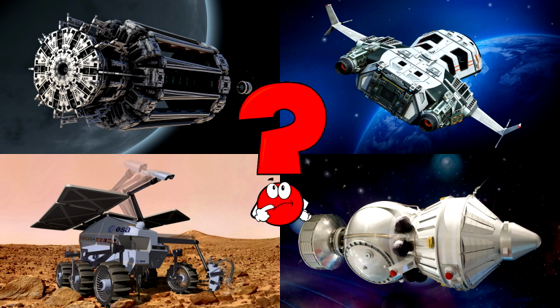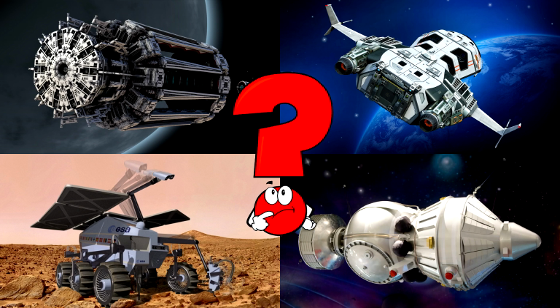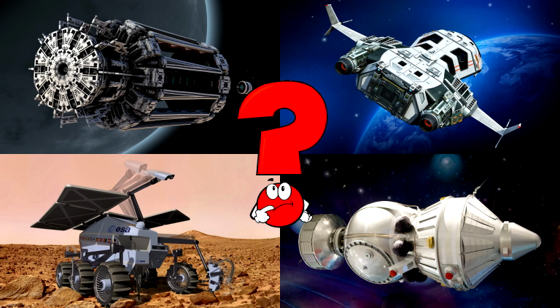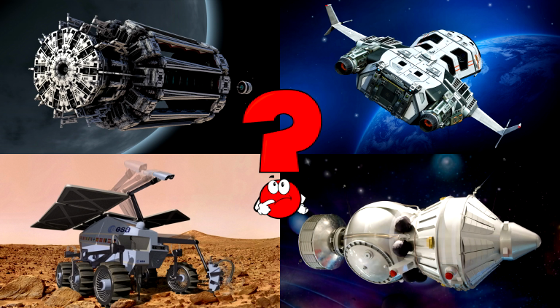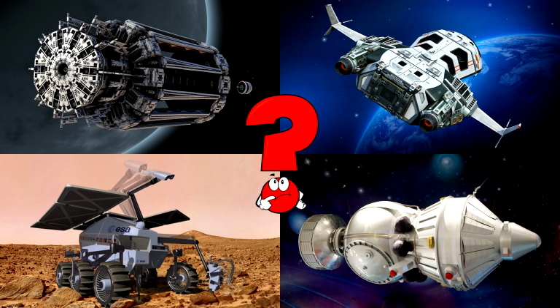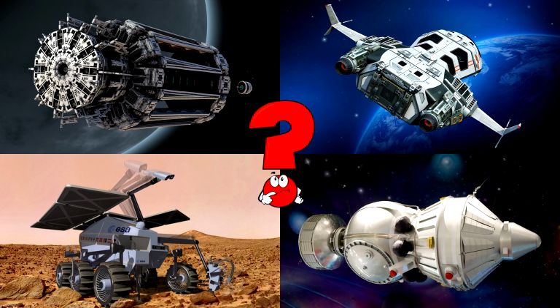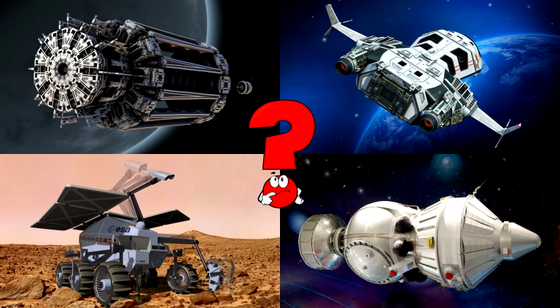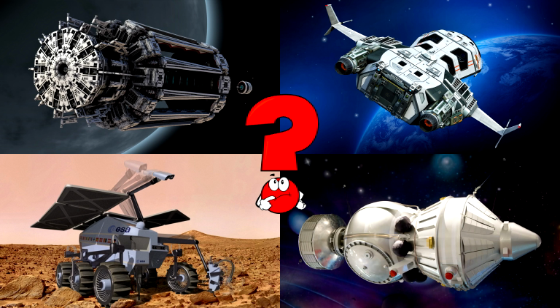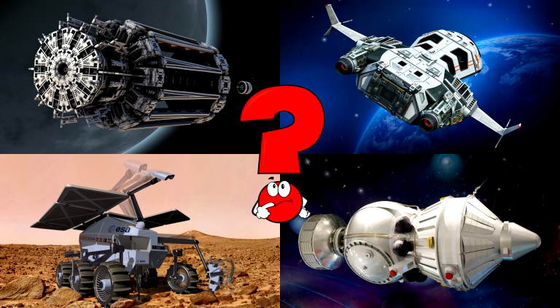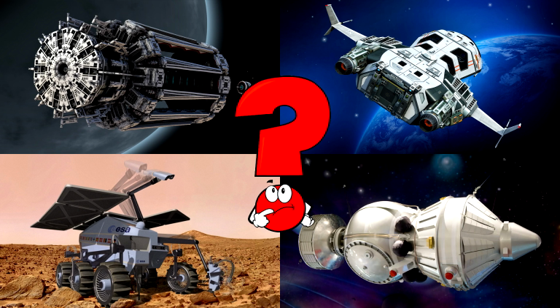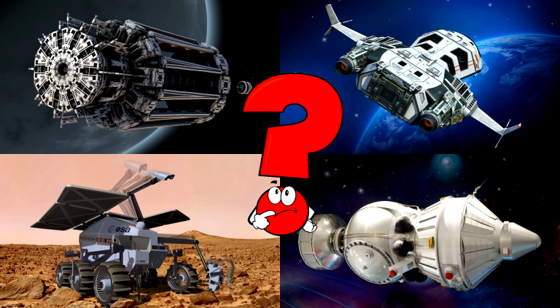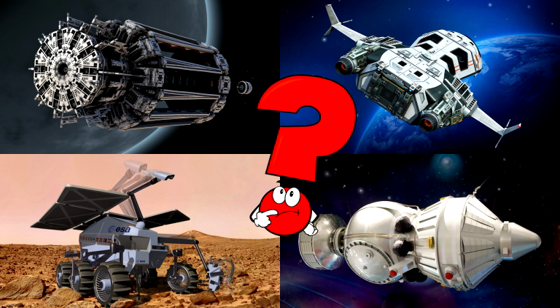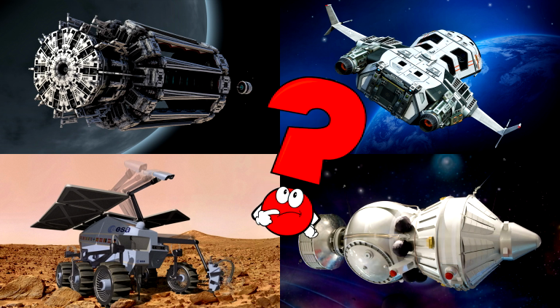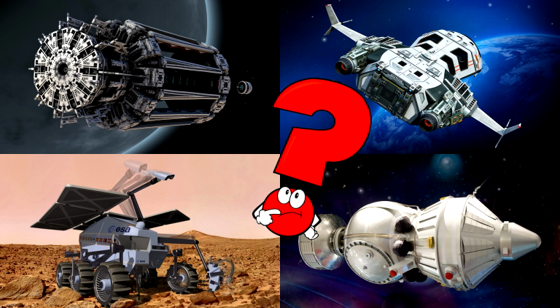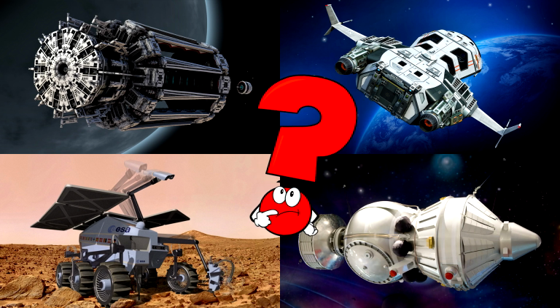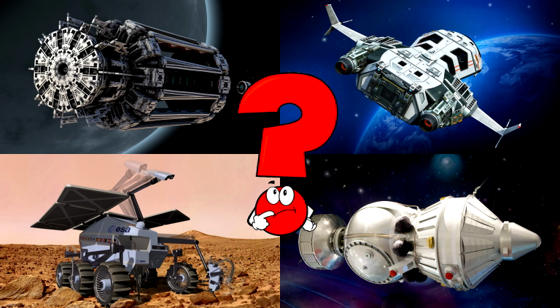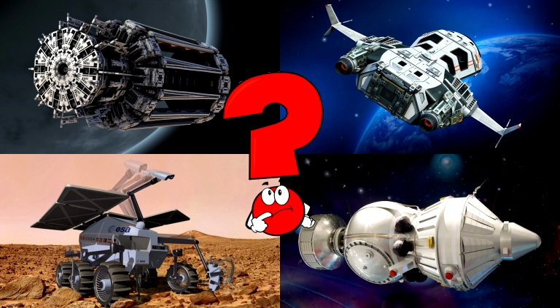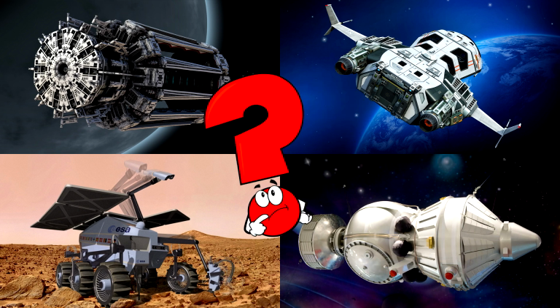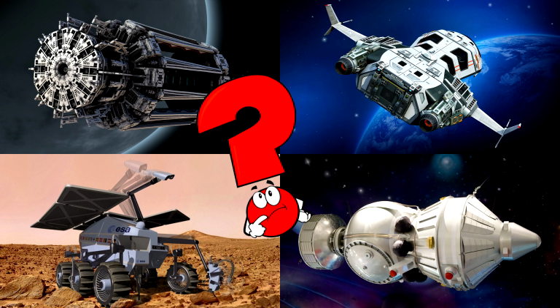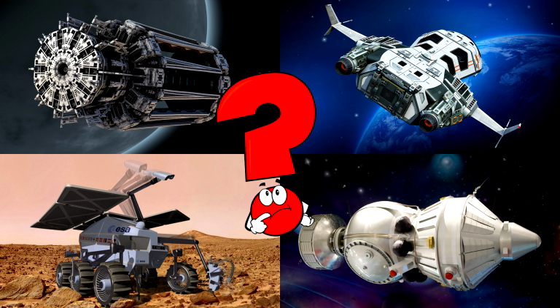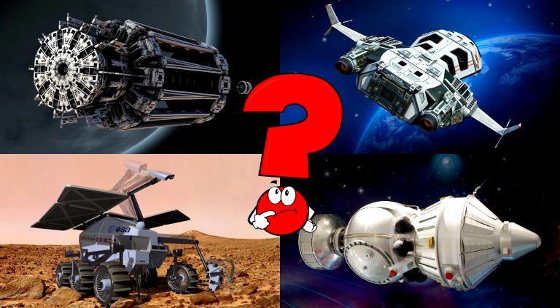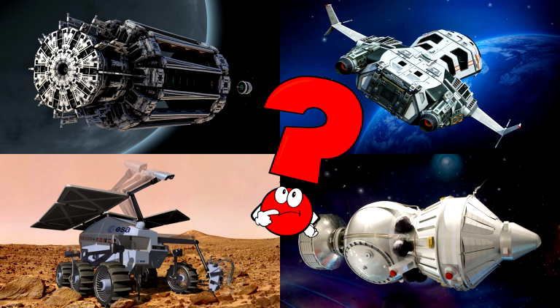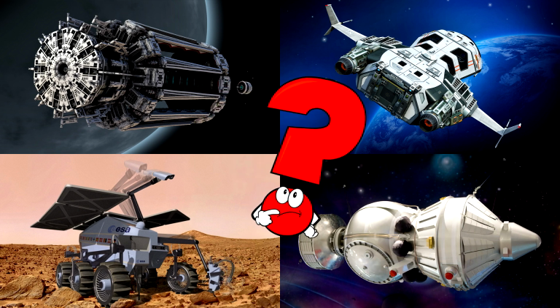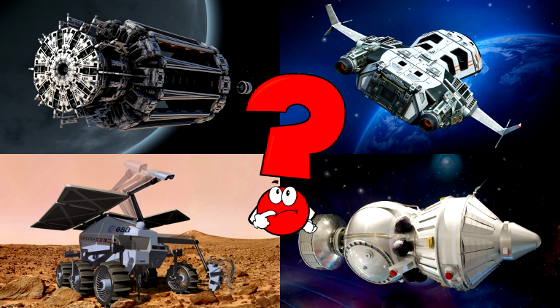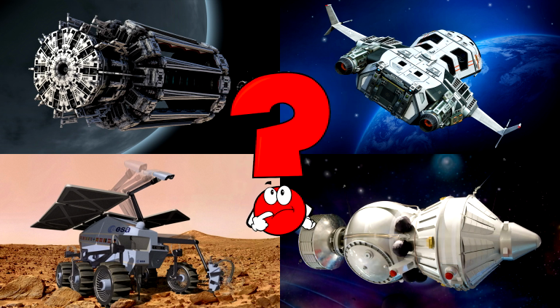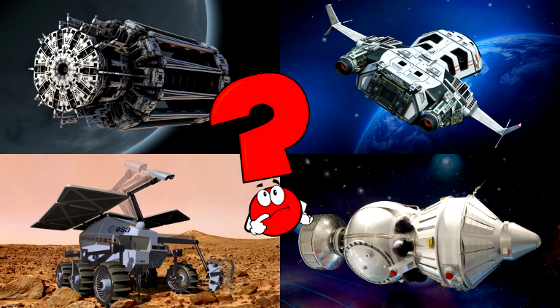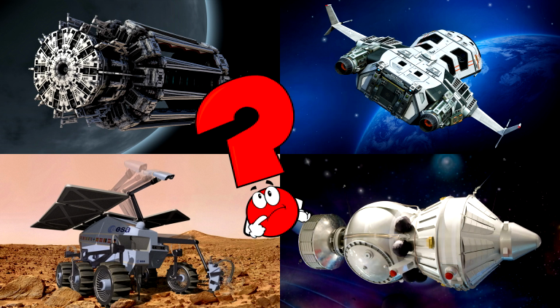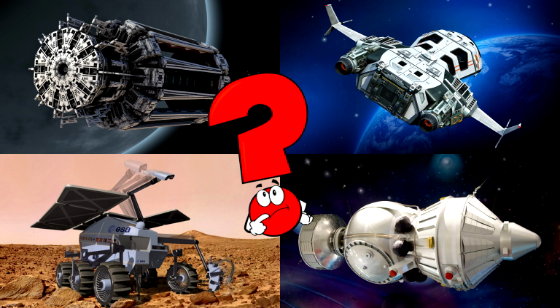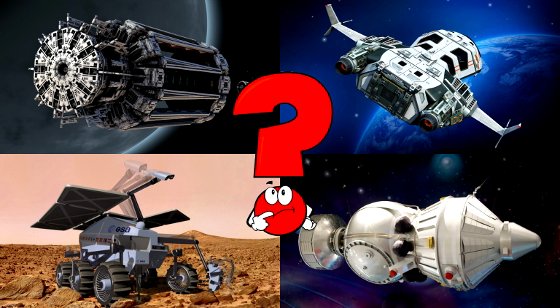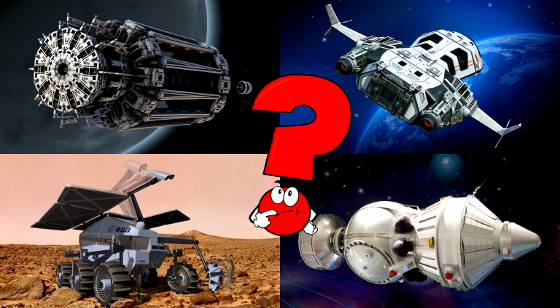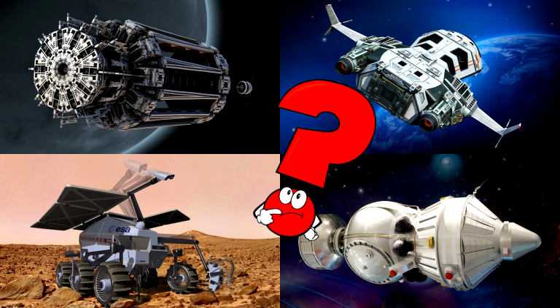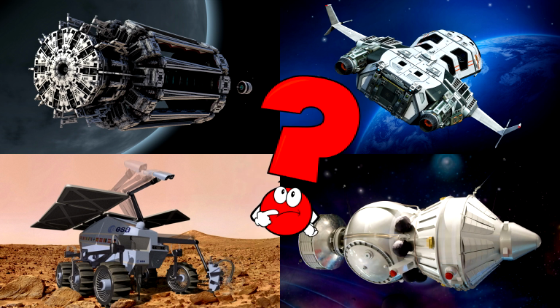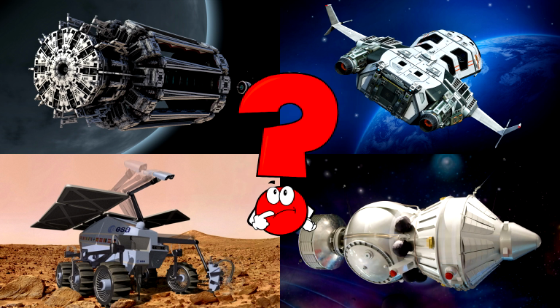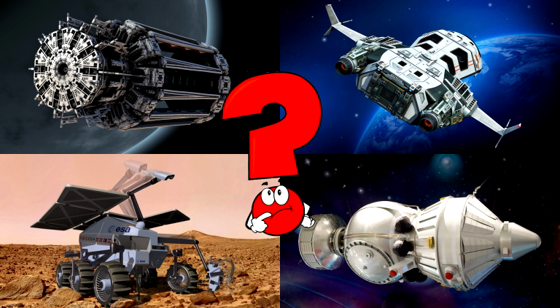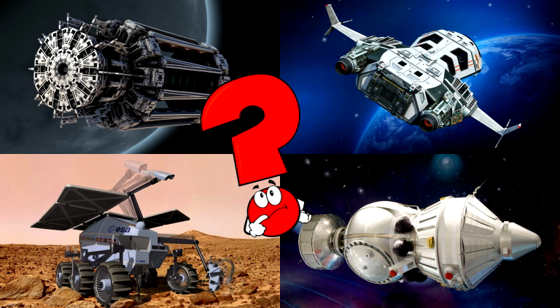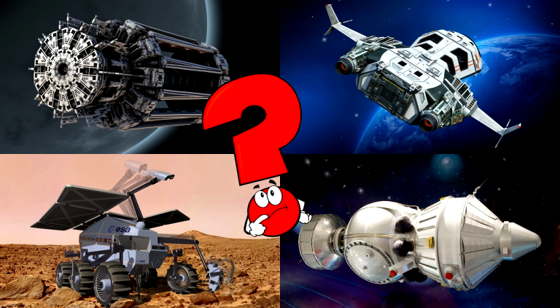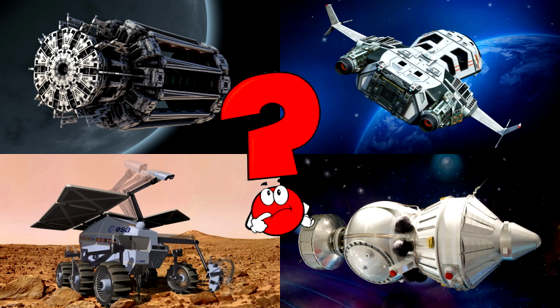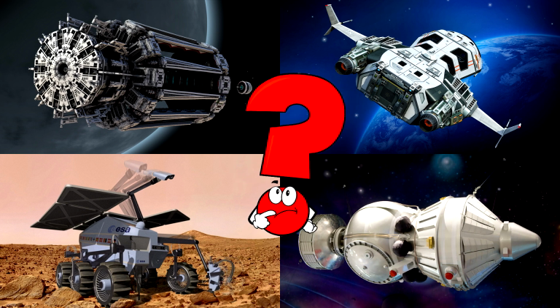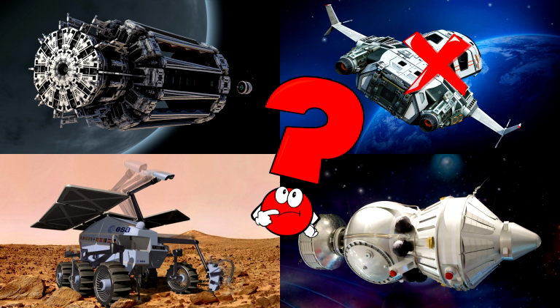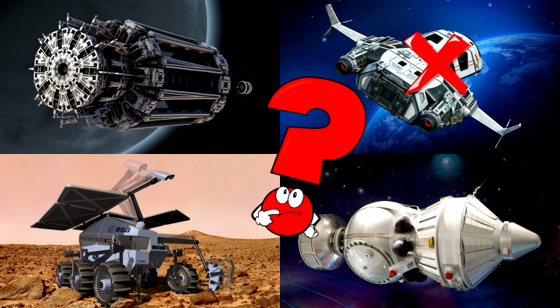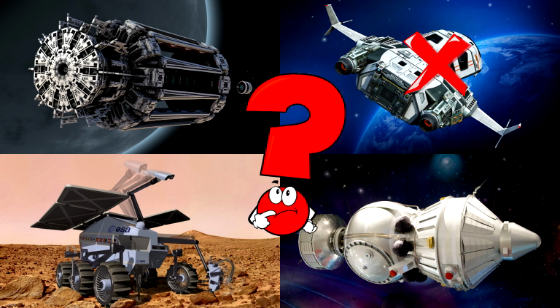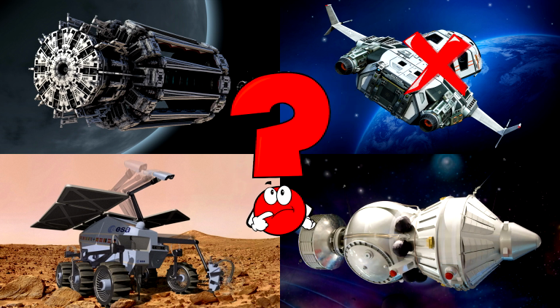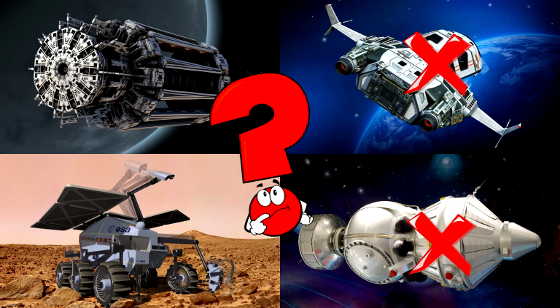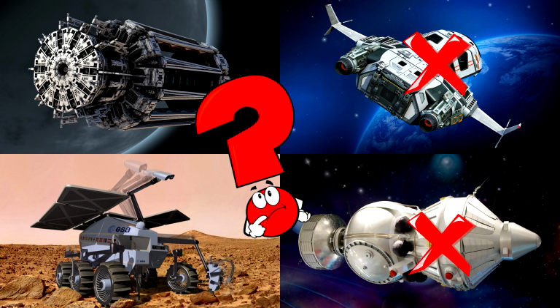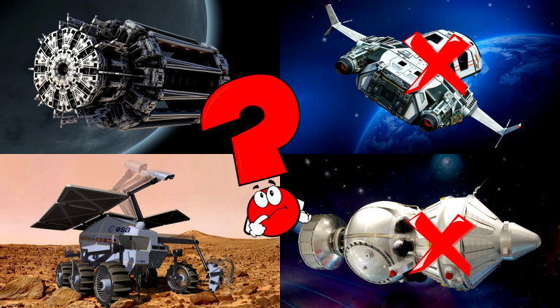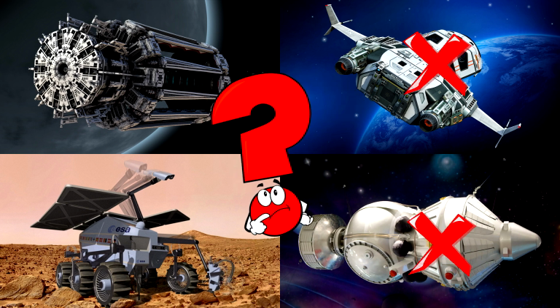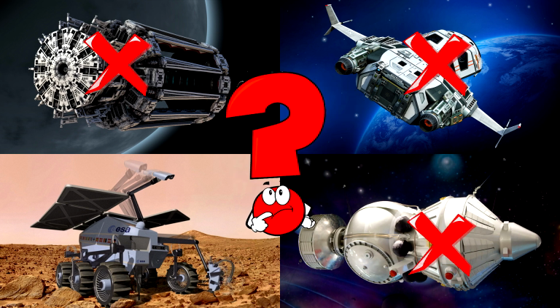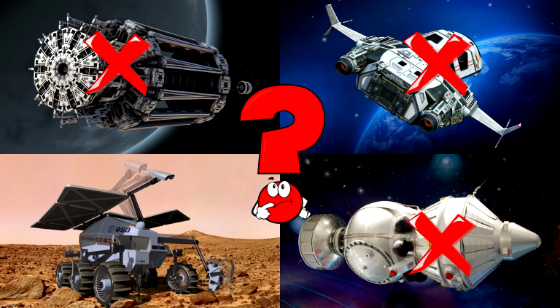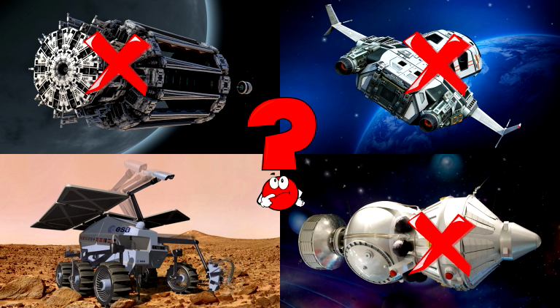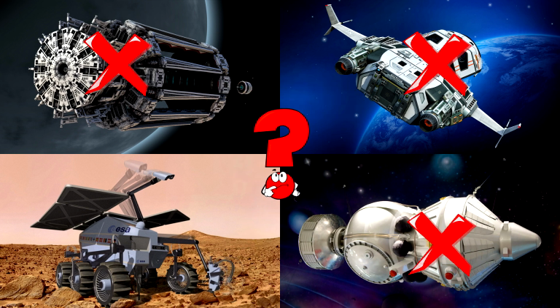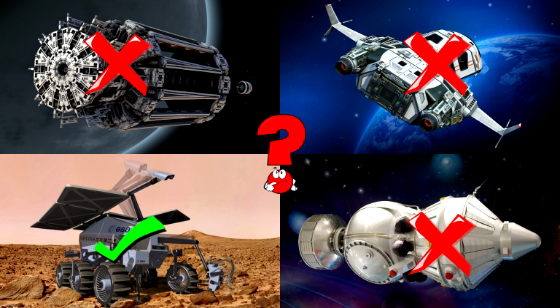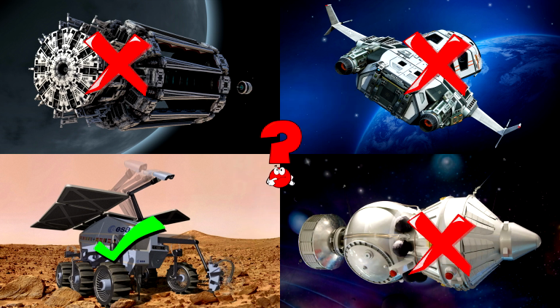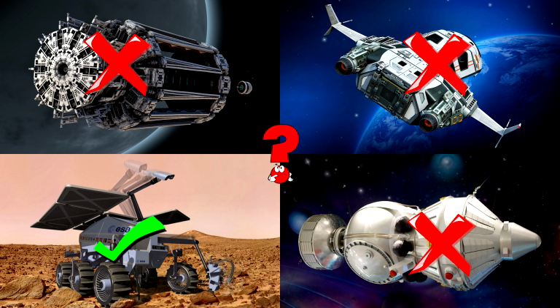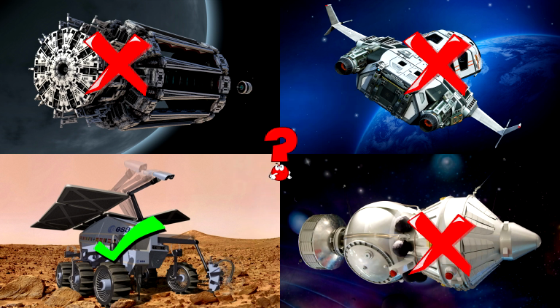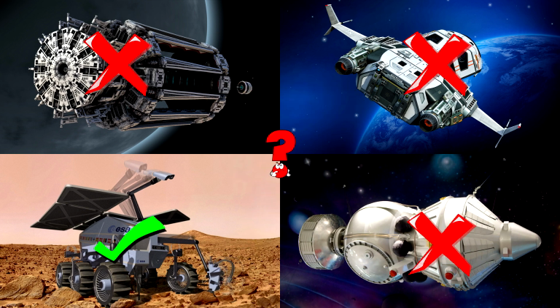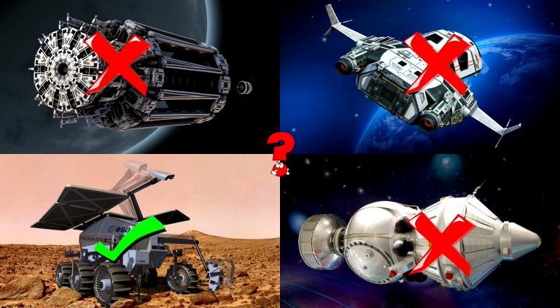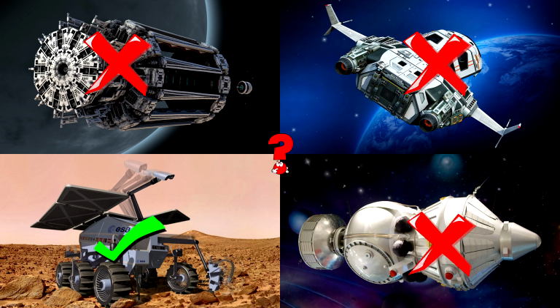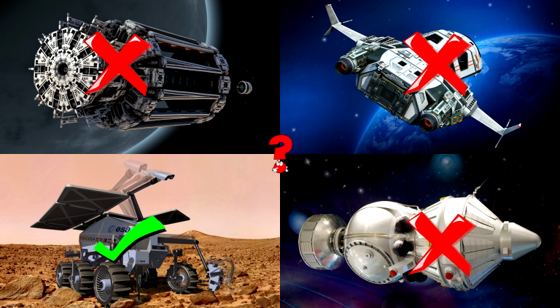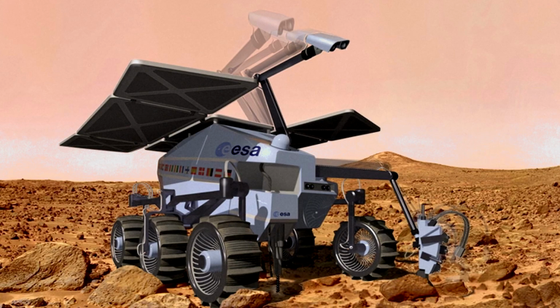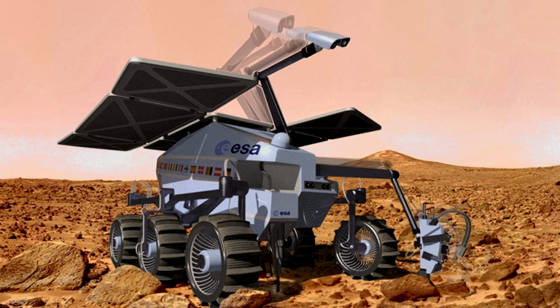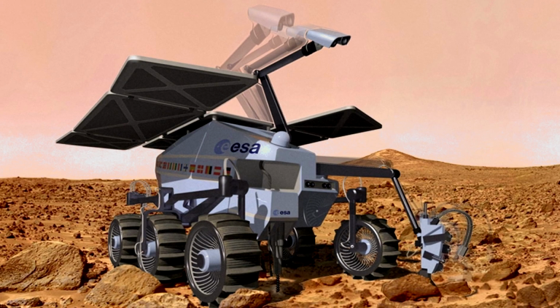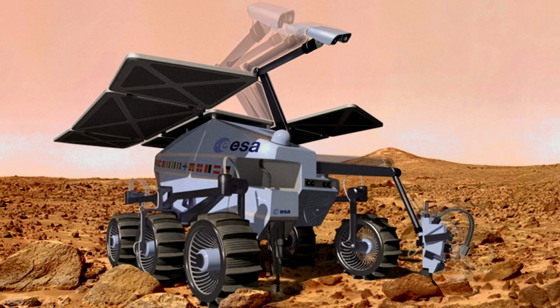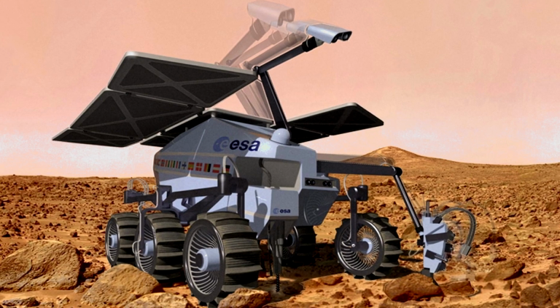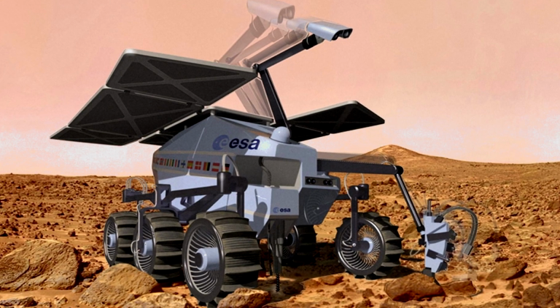Which picture shows the Mars rover with big solar panels exploring the dusty red surface? Rovers are robot explorers that help us learn about other planets and their secrets!